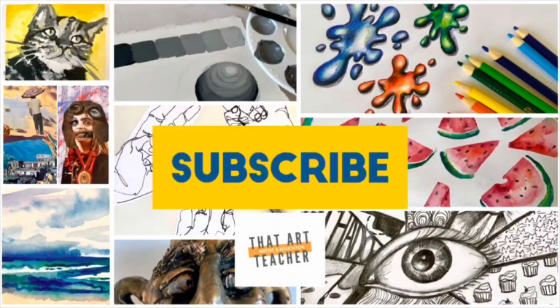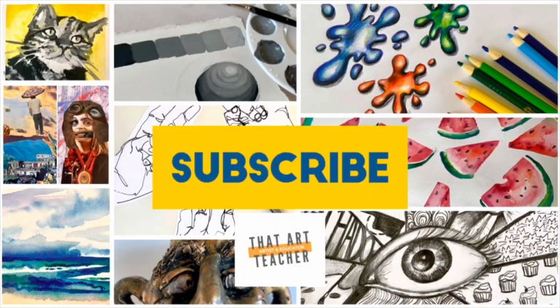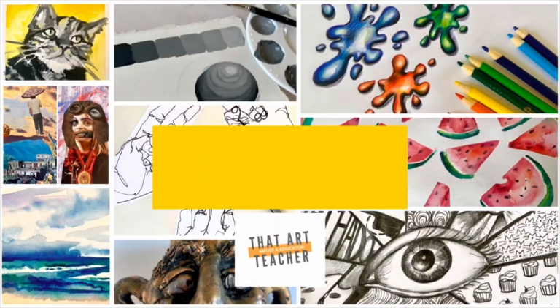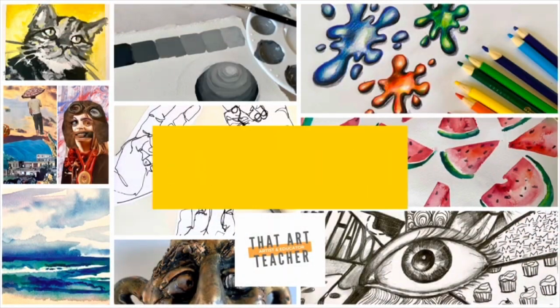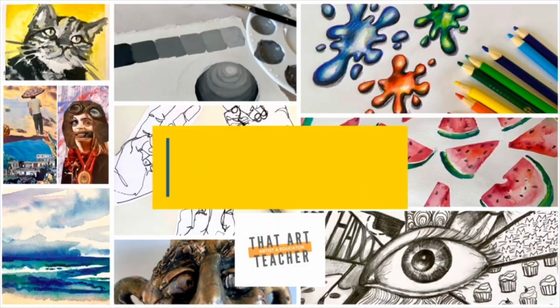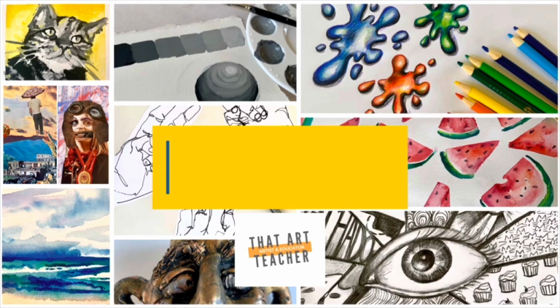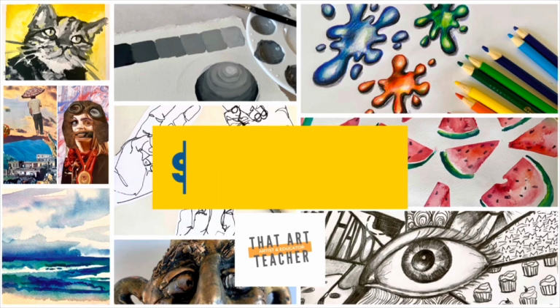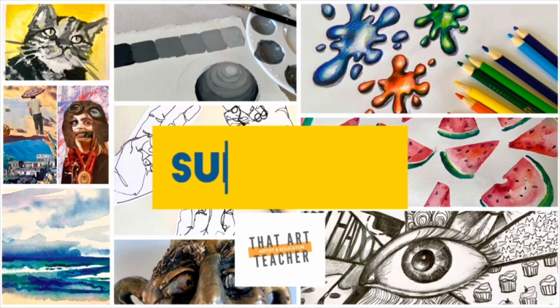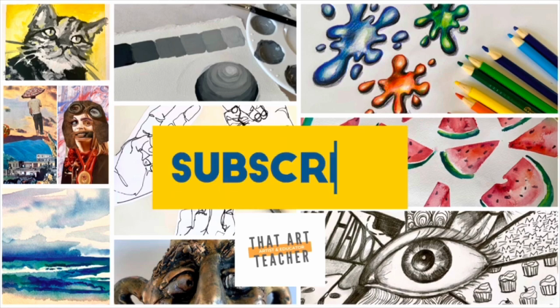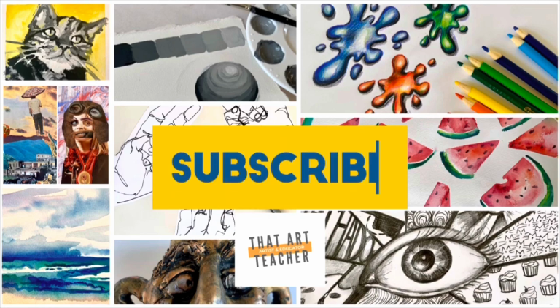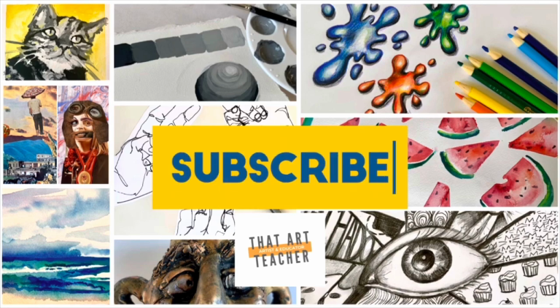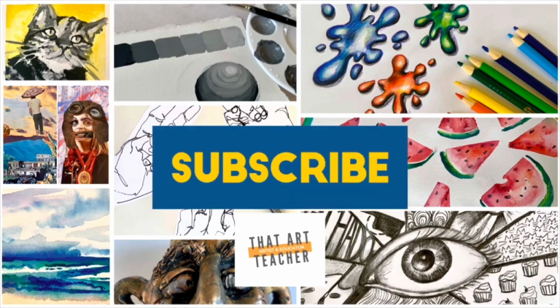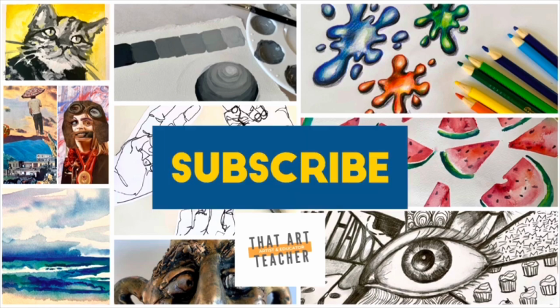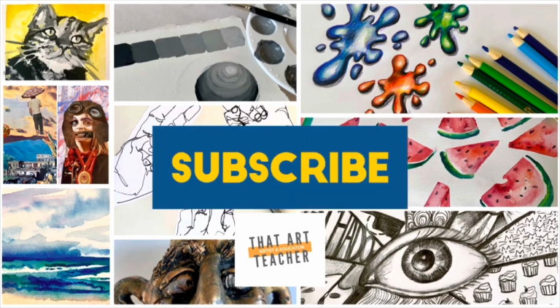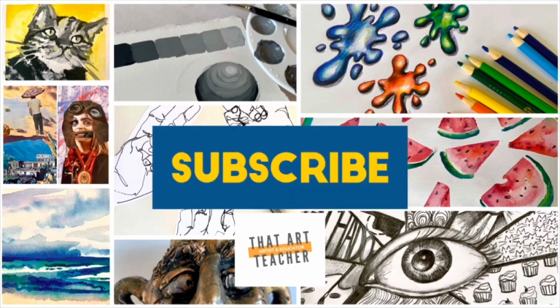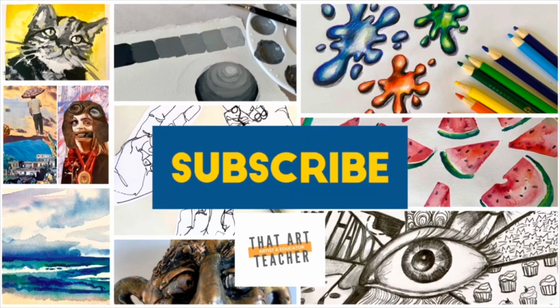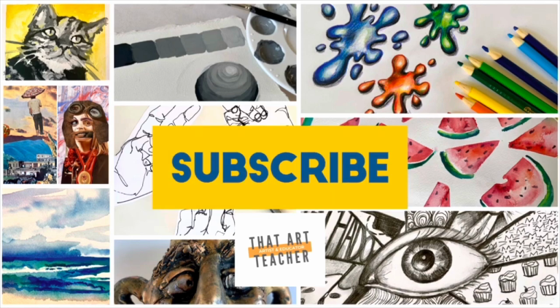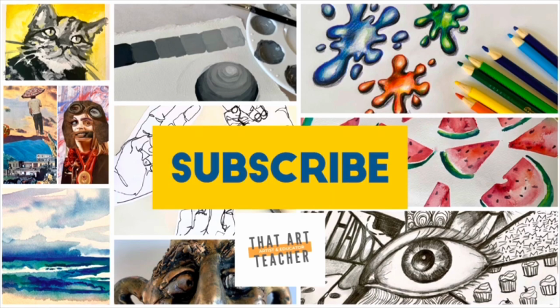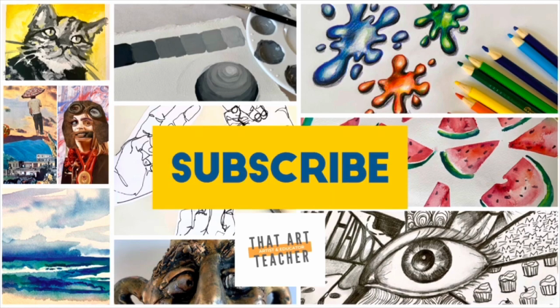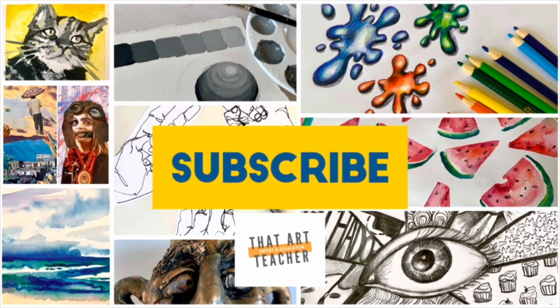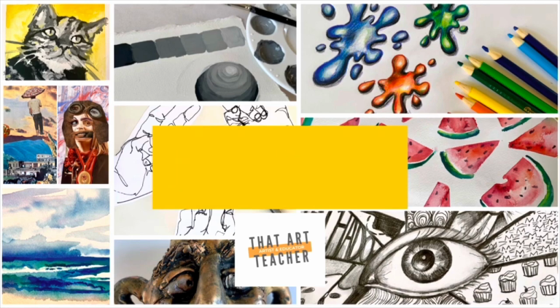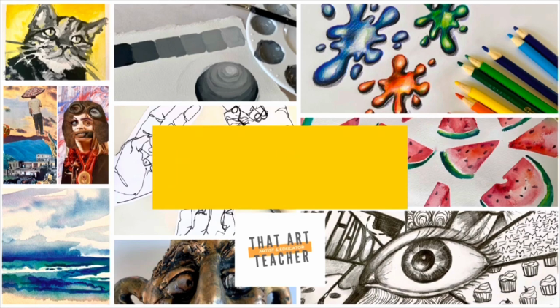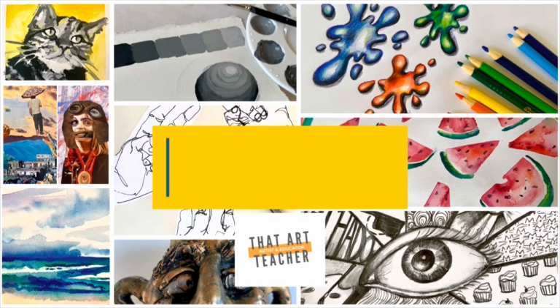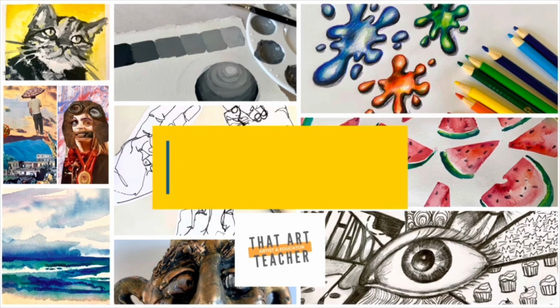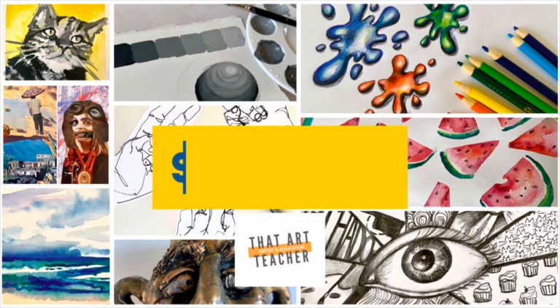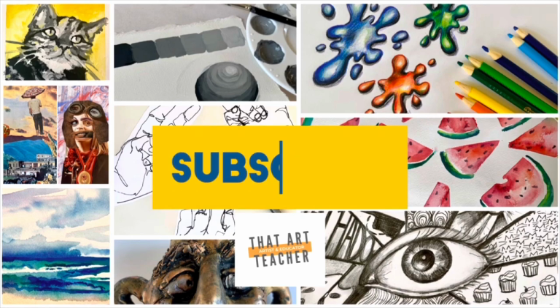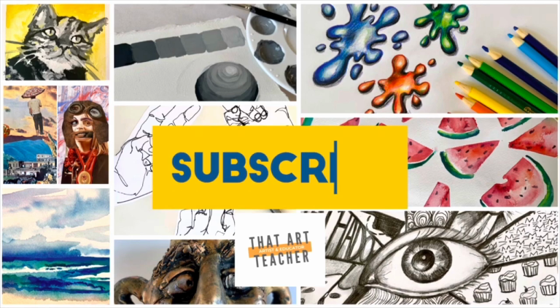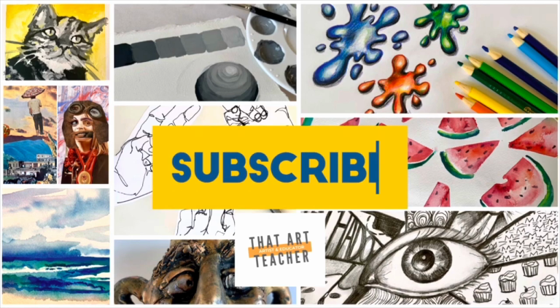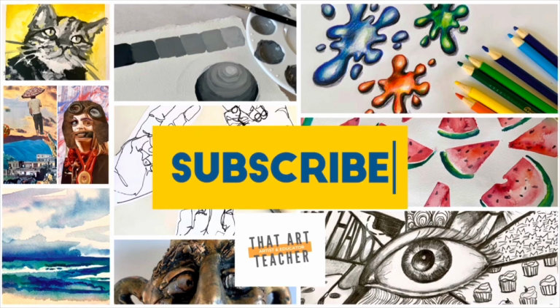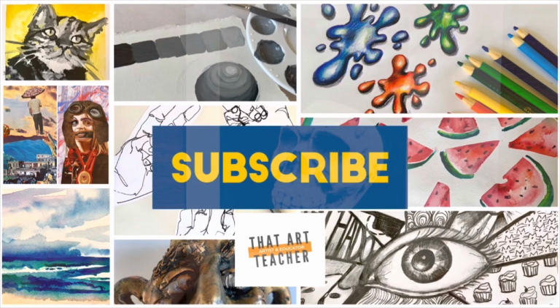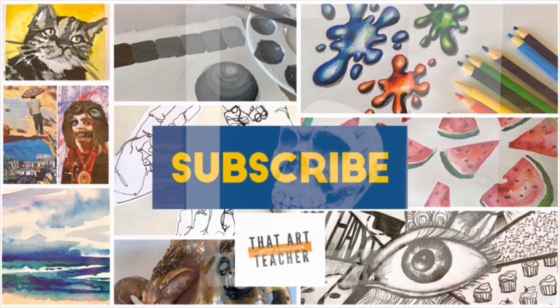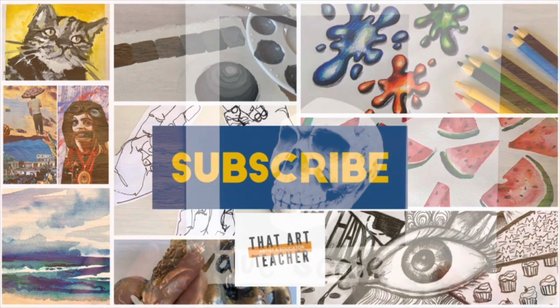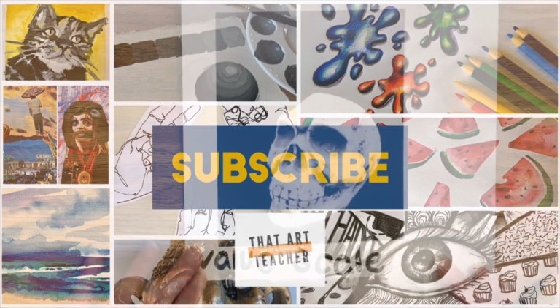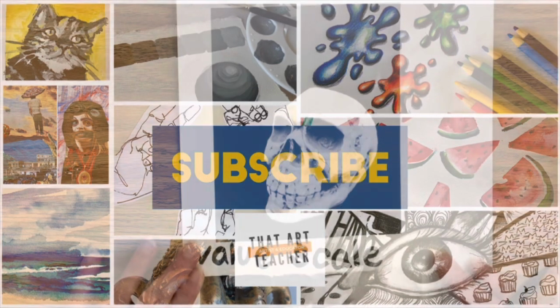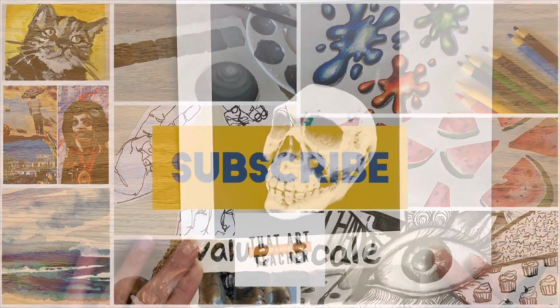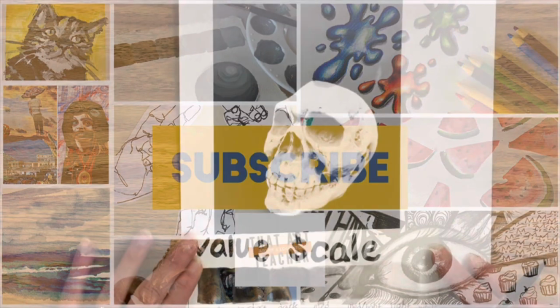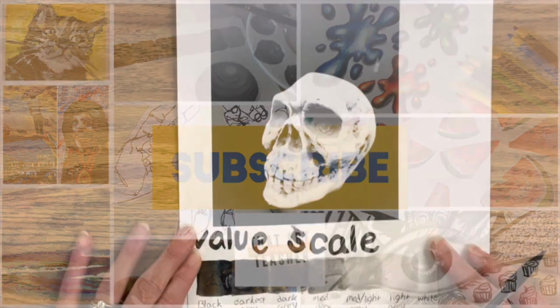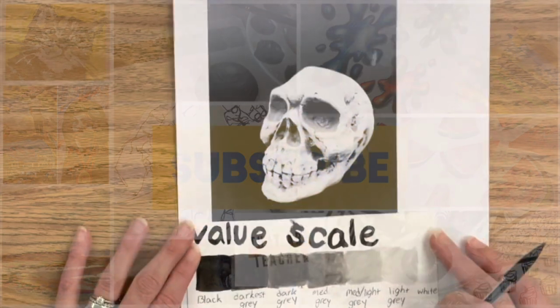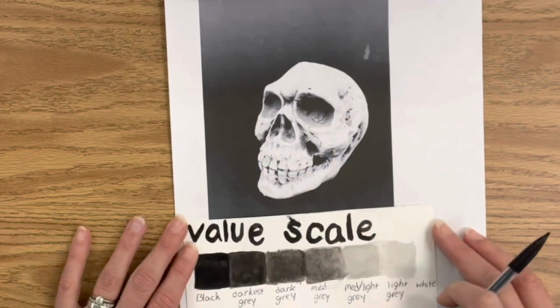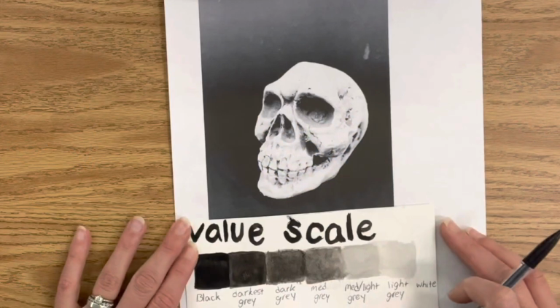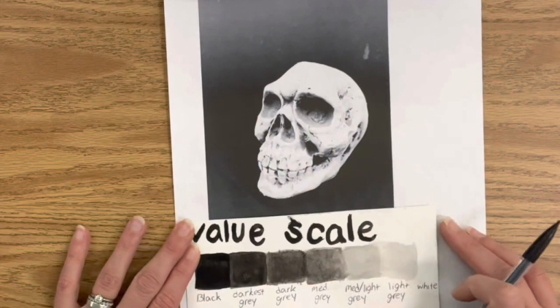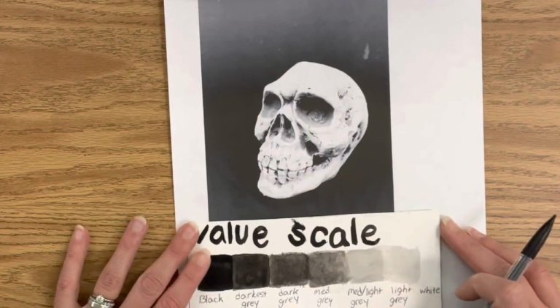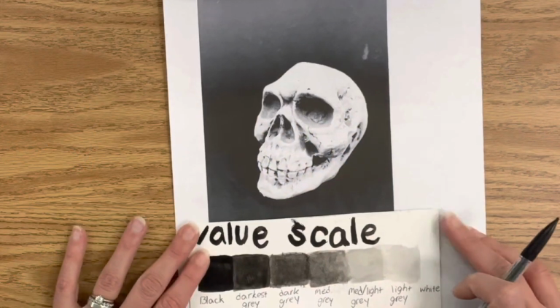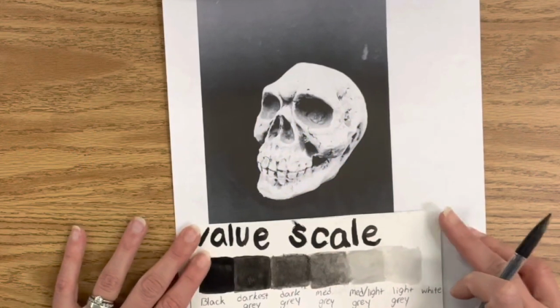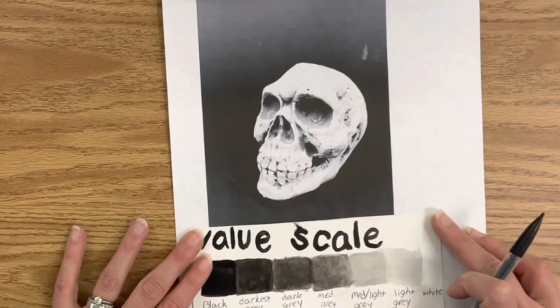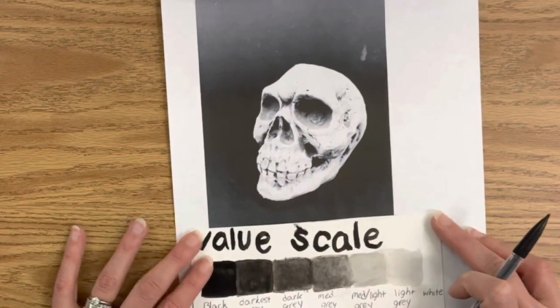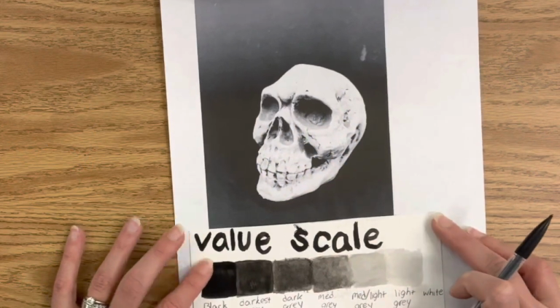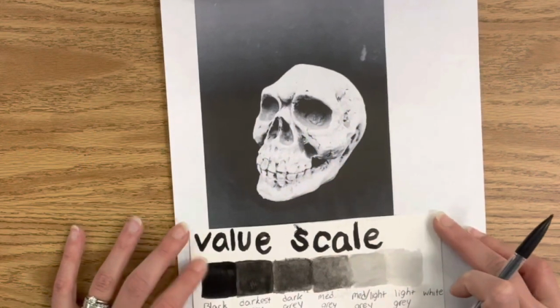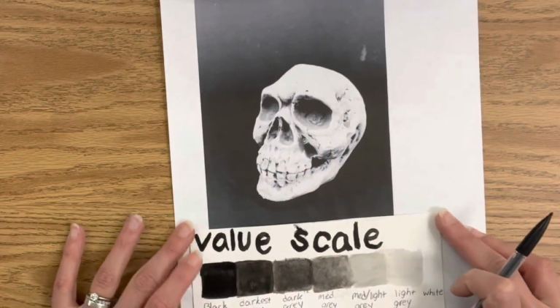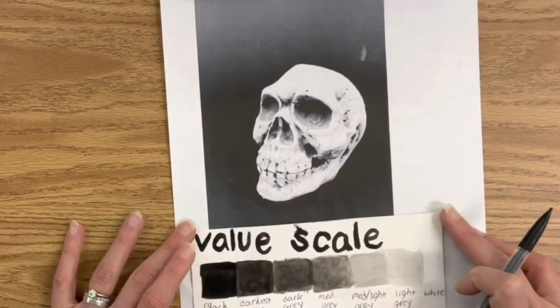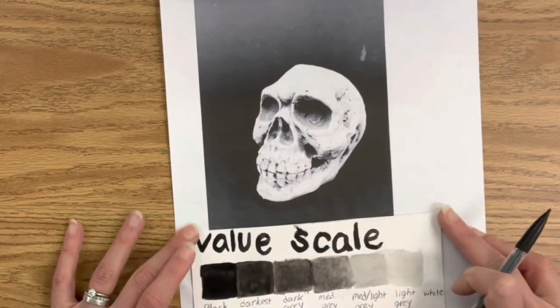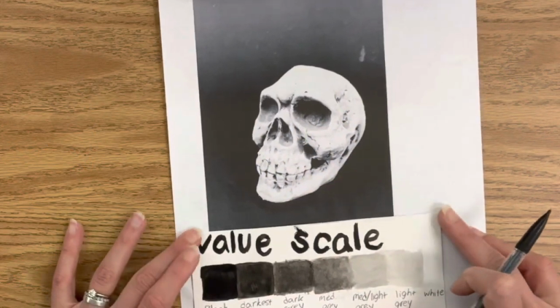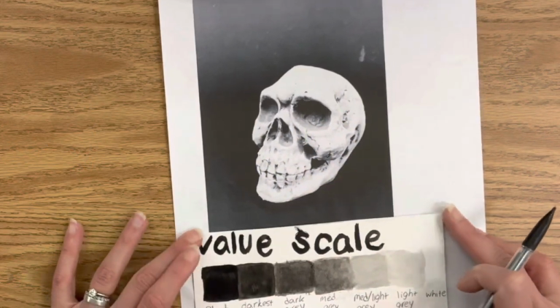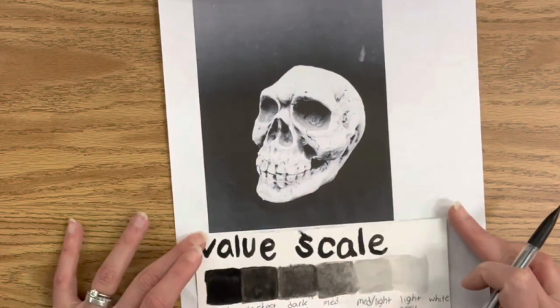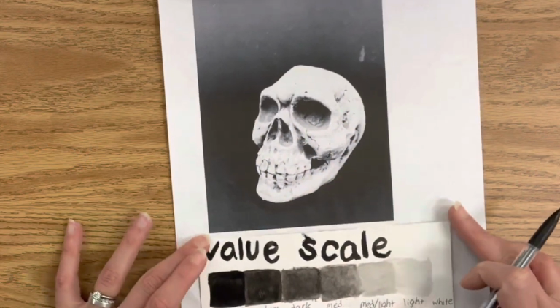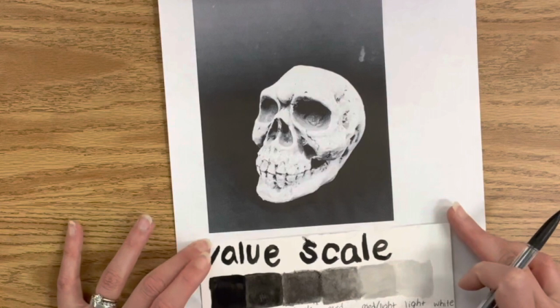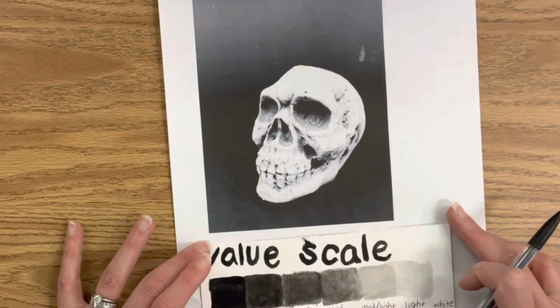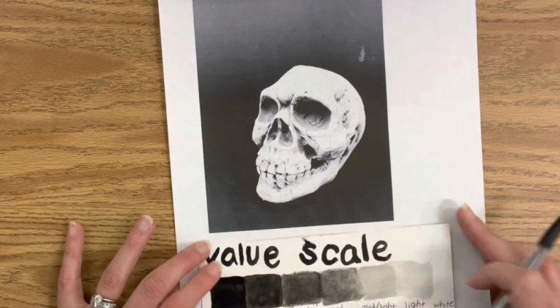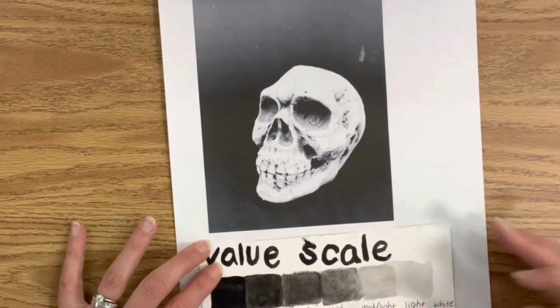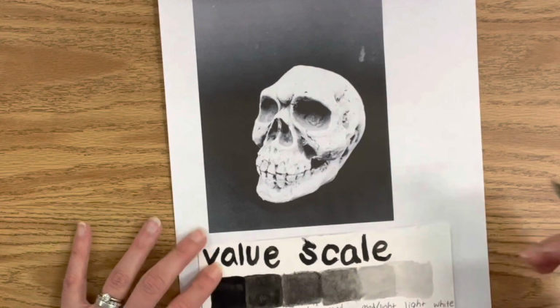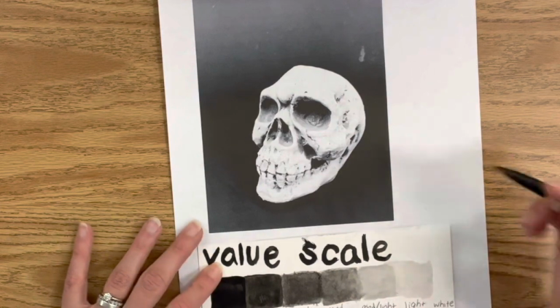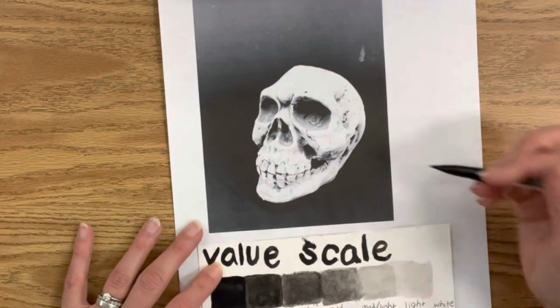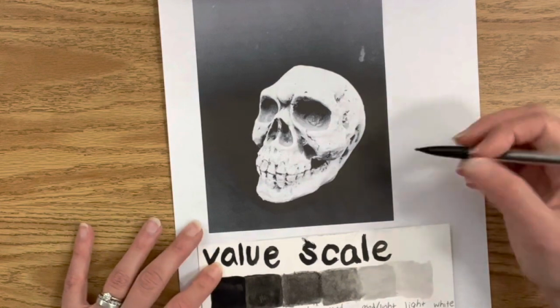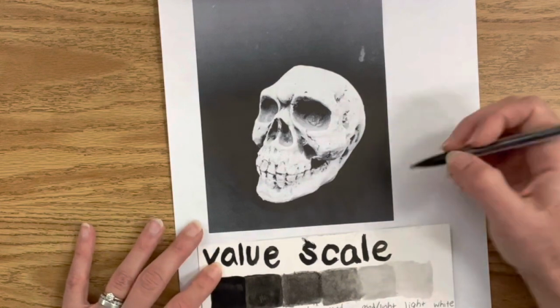If you love learning about art, hit that subscribe button so you never miss a weekly tutorial.